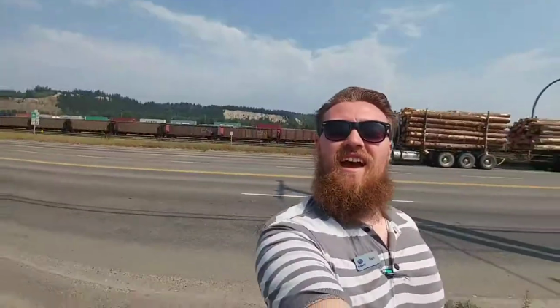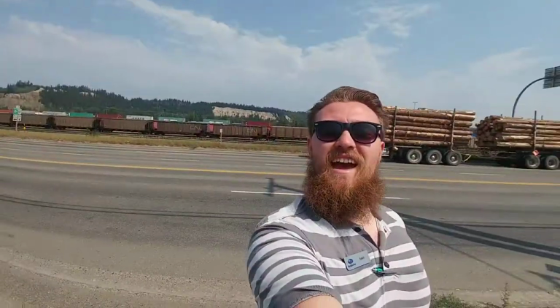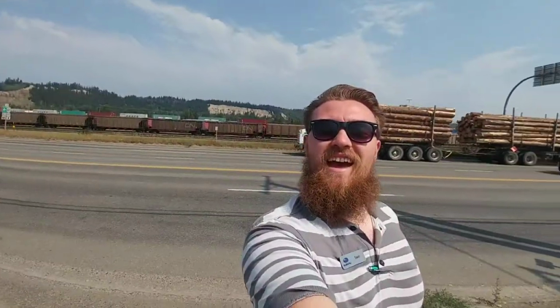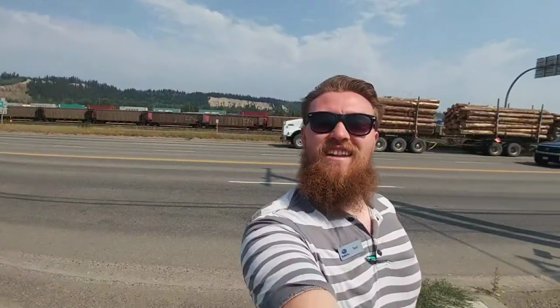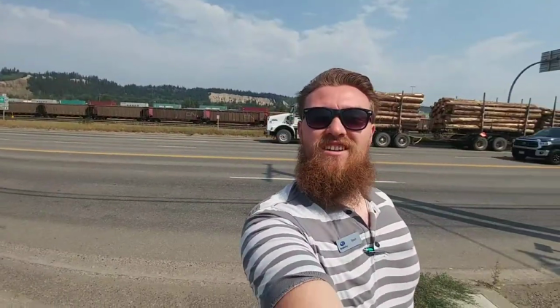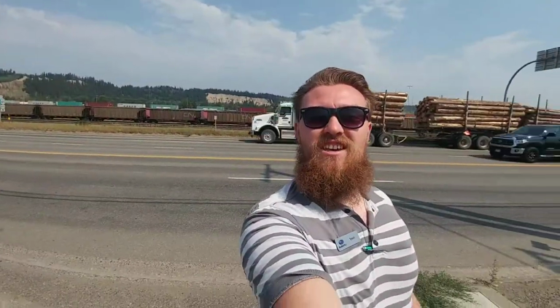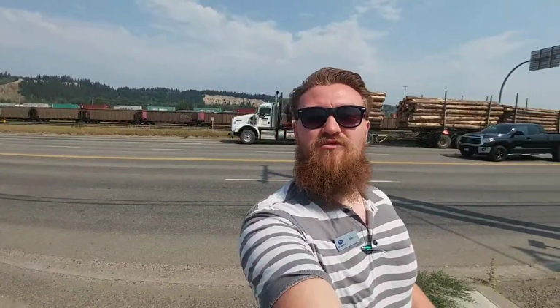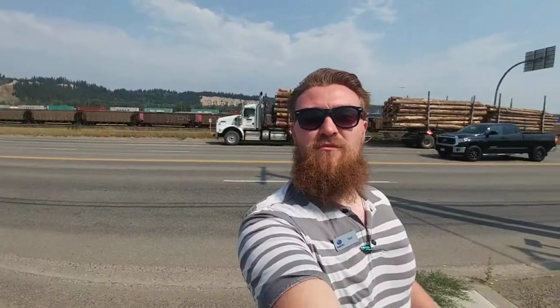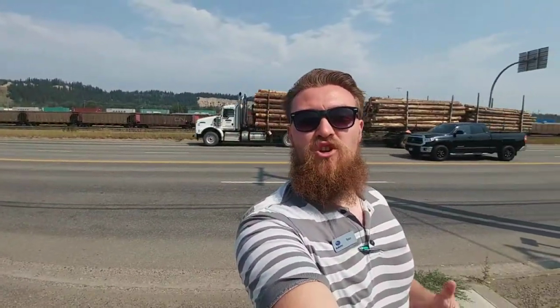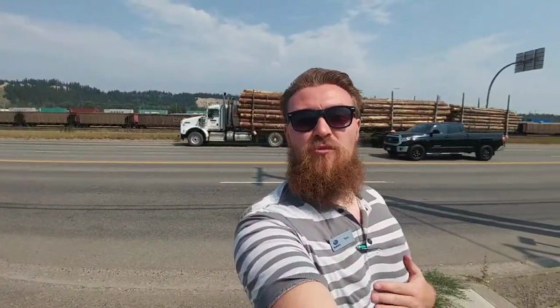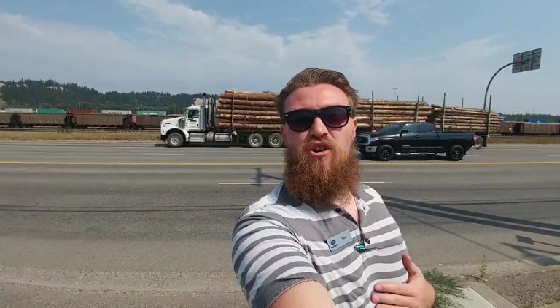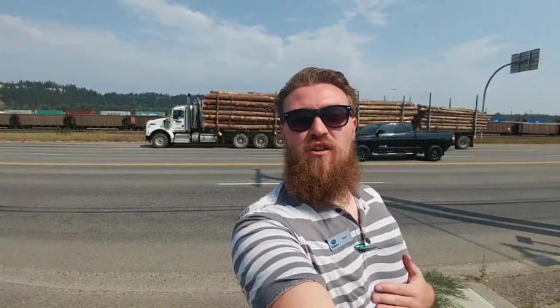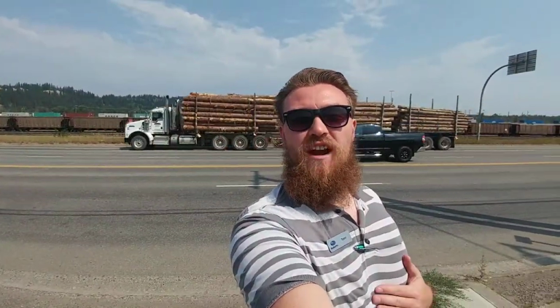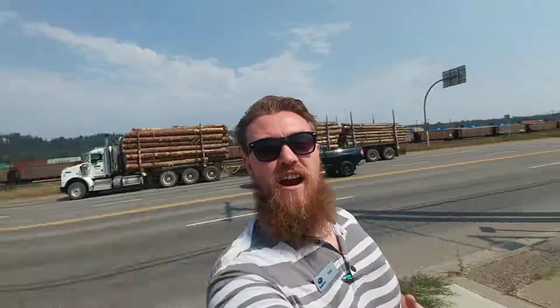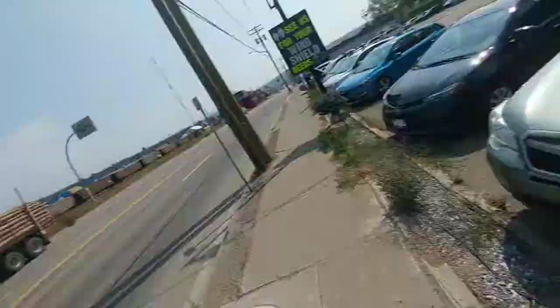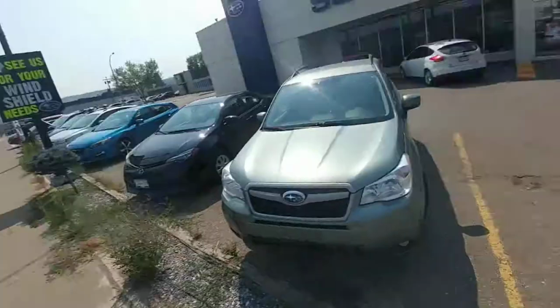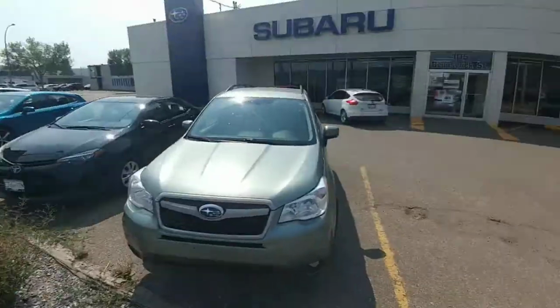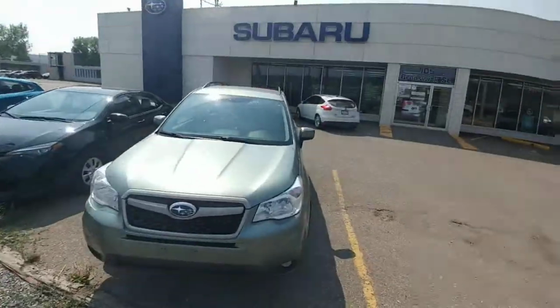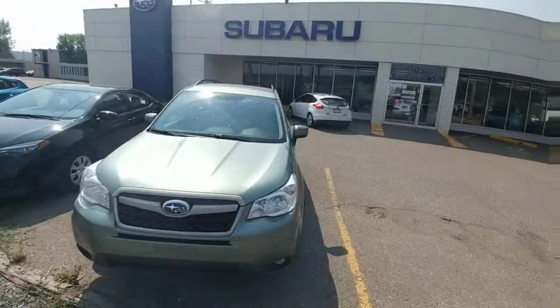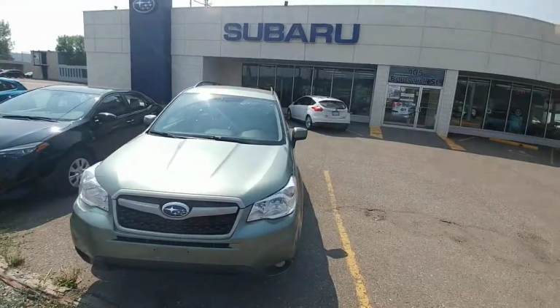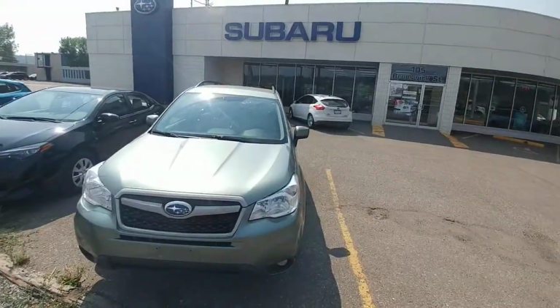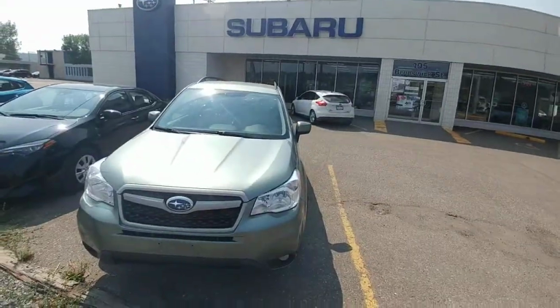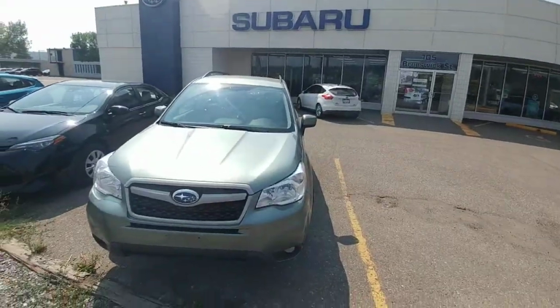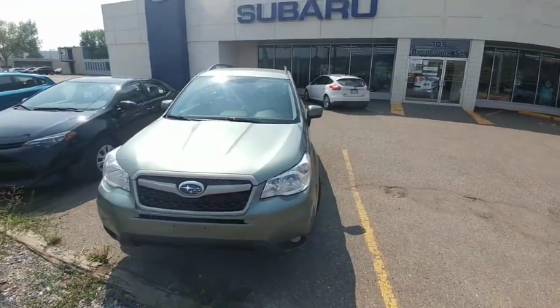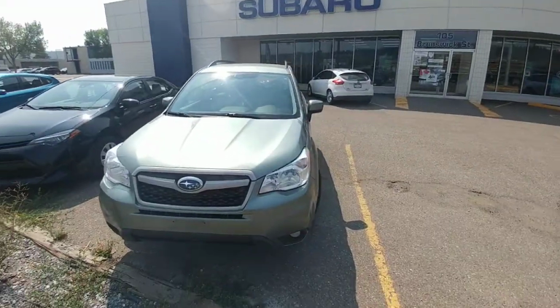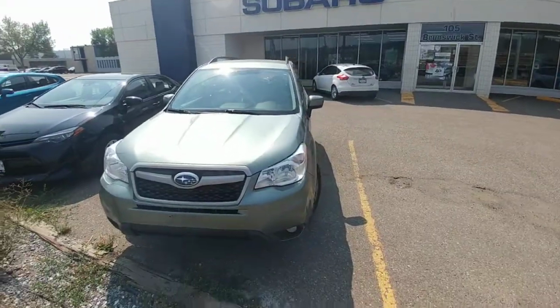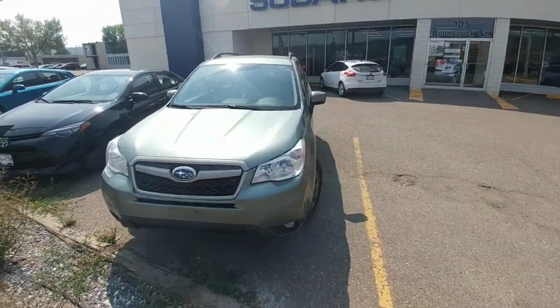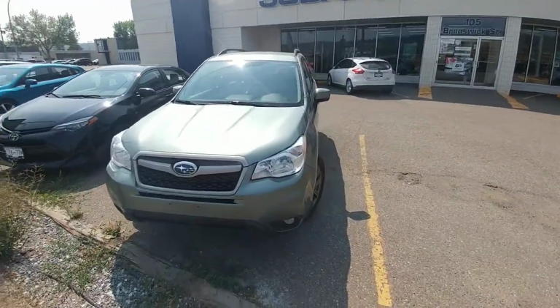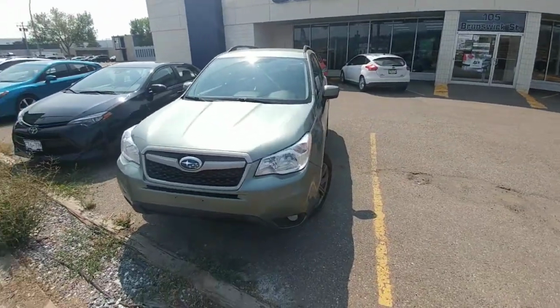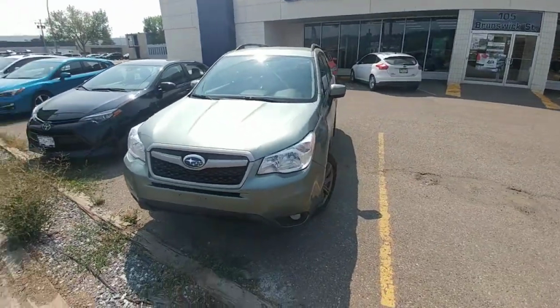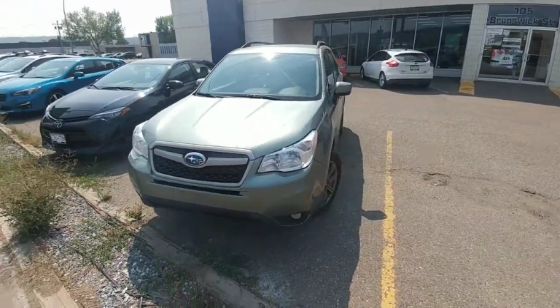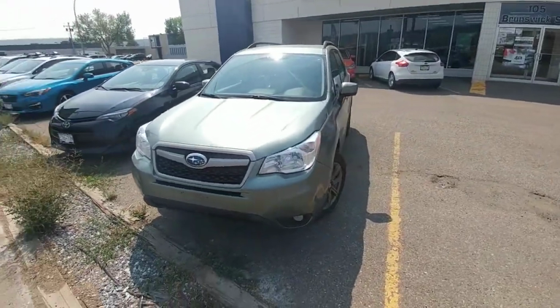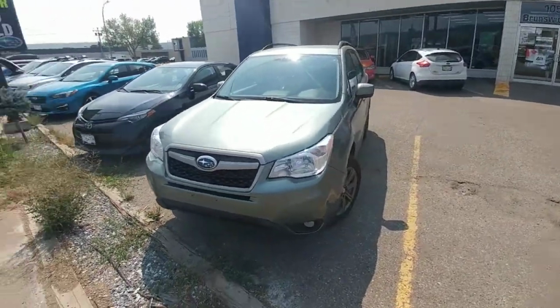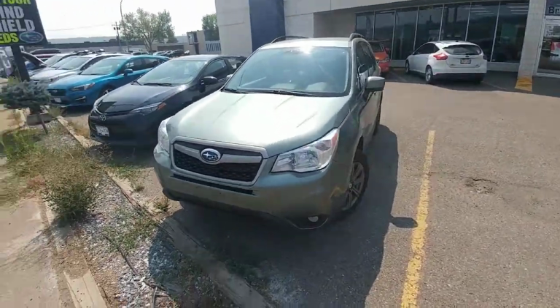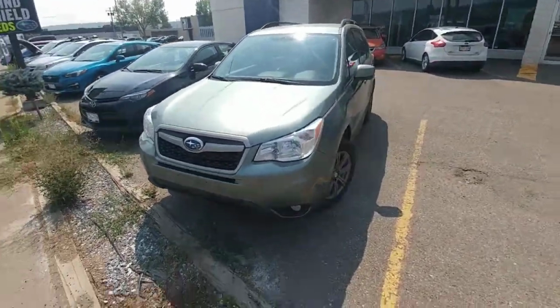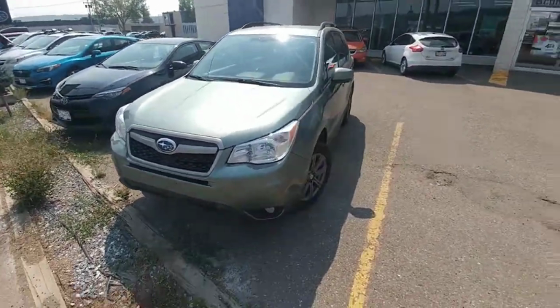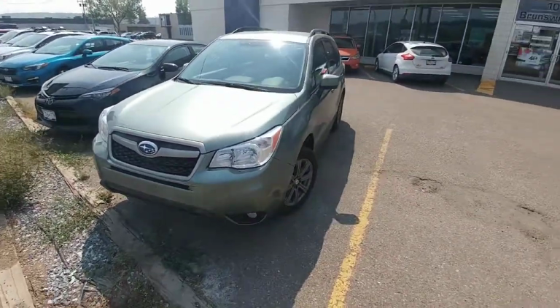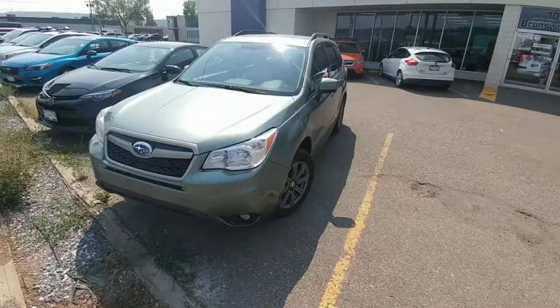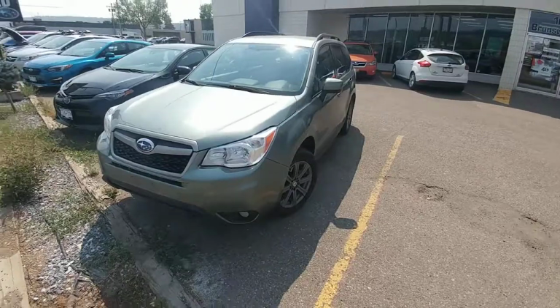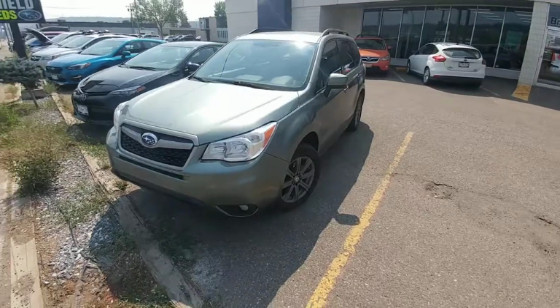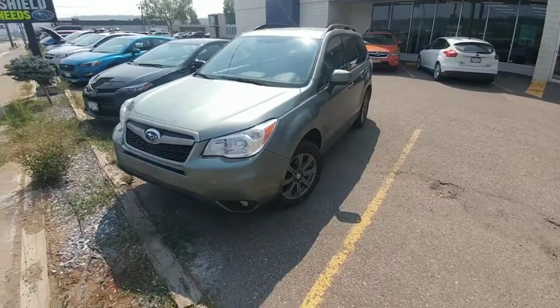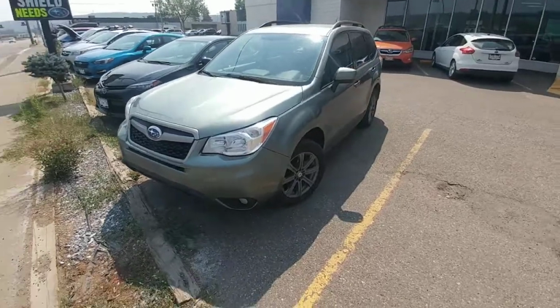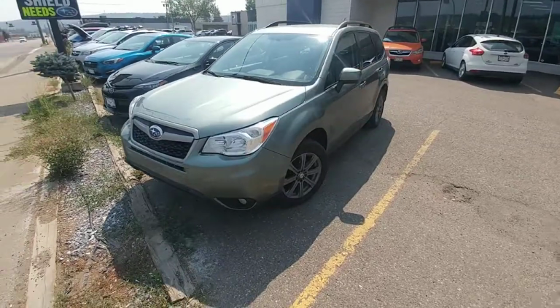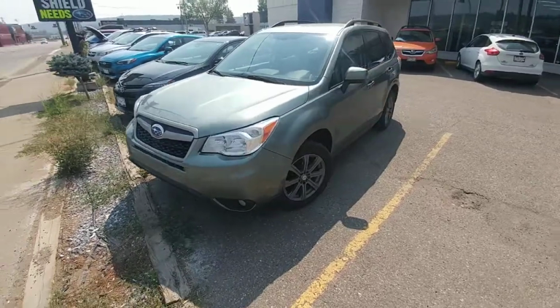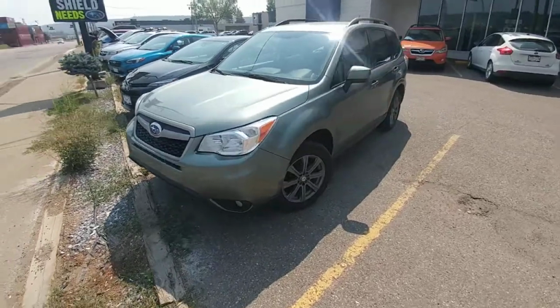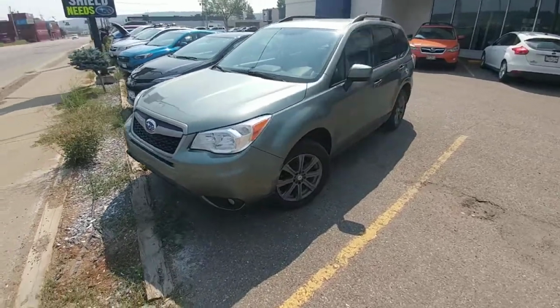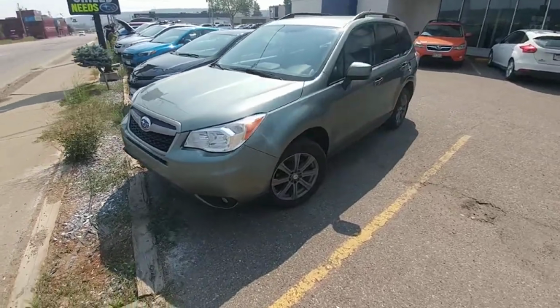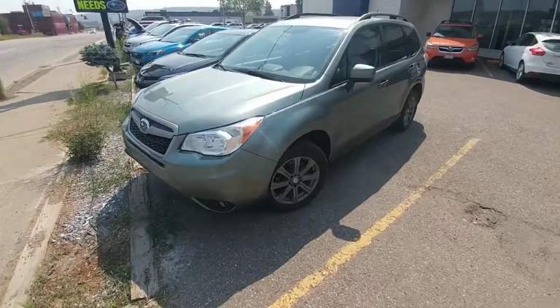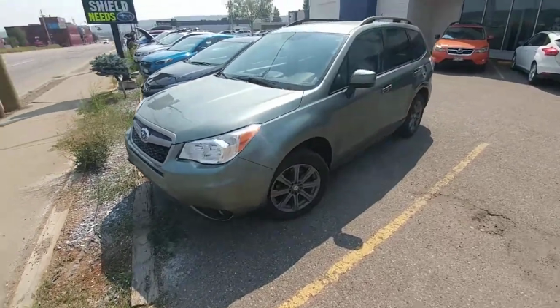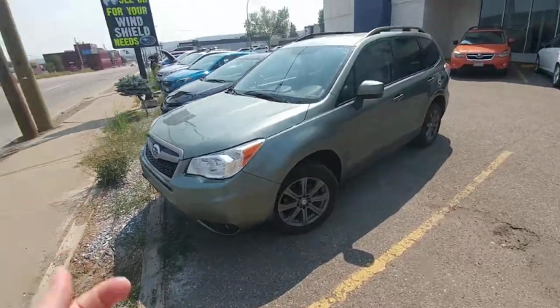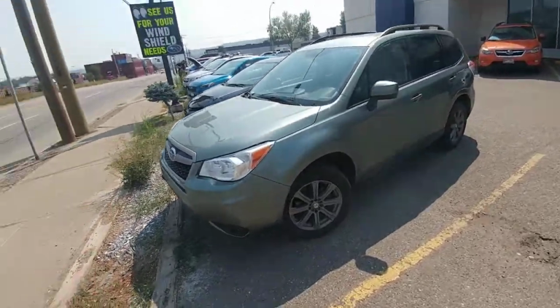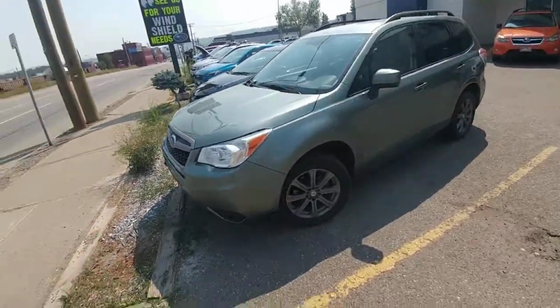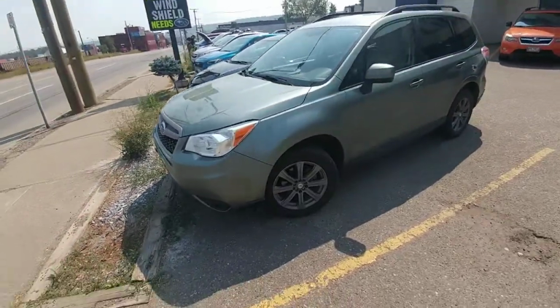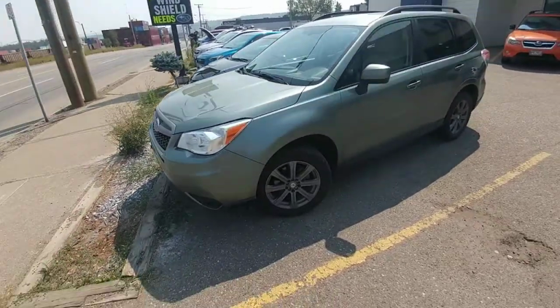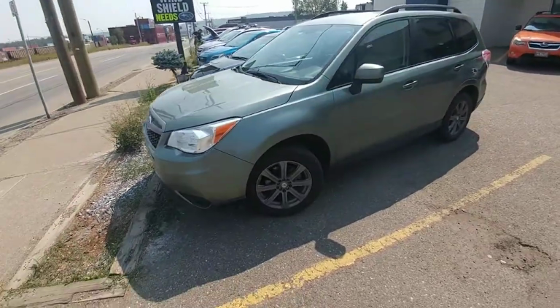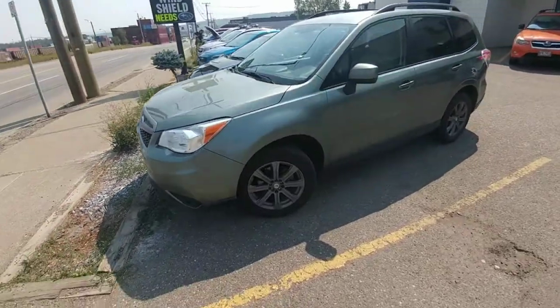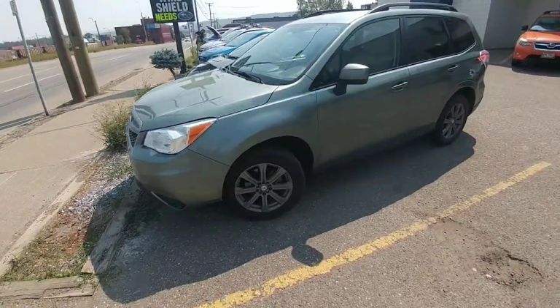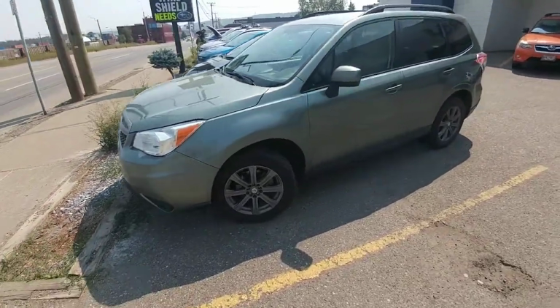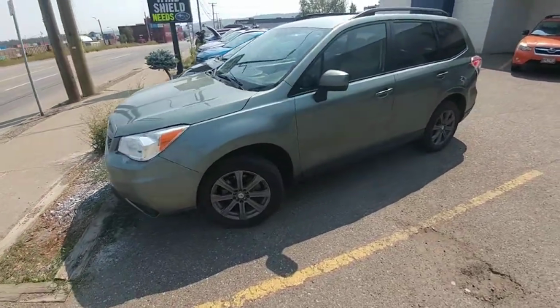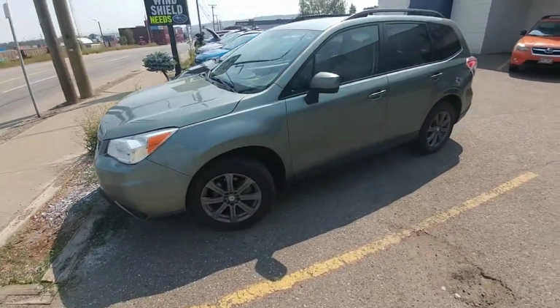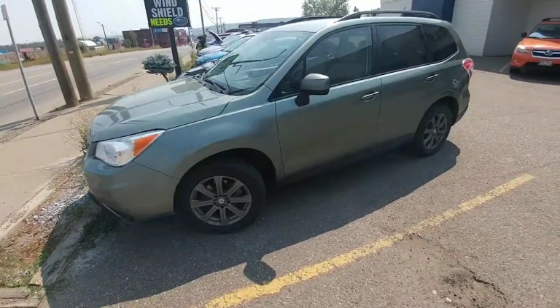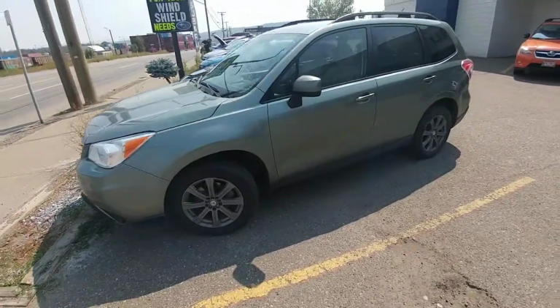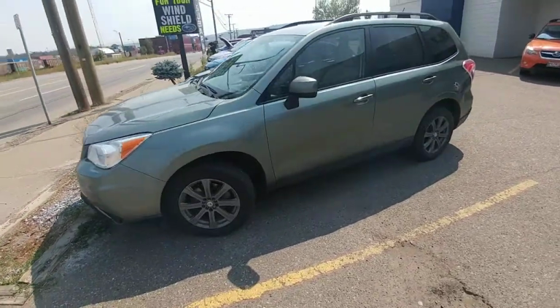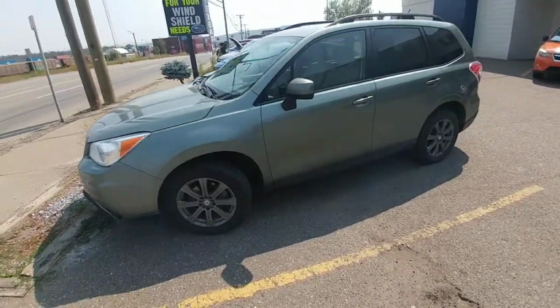Hey, it's Tyson from Subaru here. Instead of just telling you what the features were, I figured I'd show you with a brief video overview.